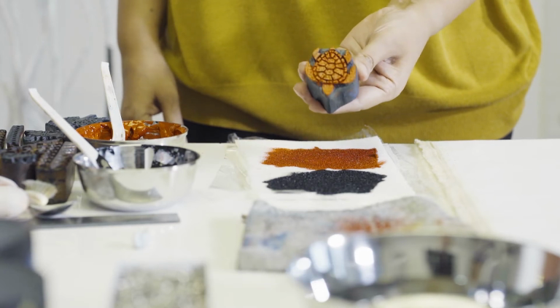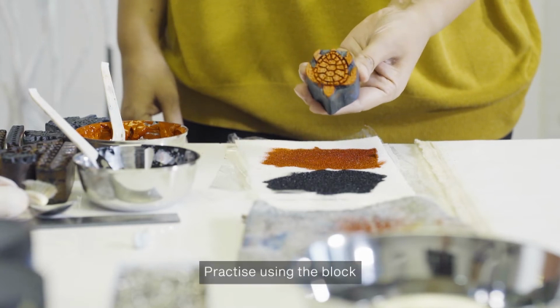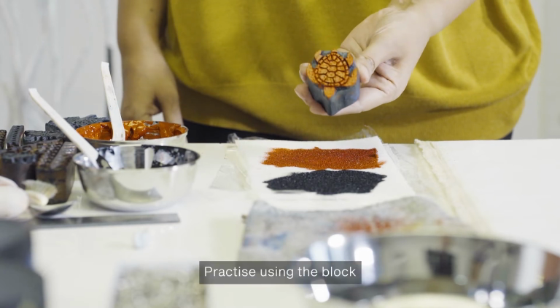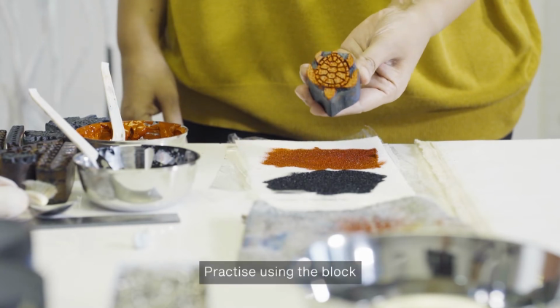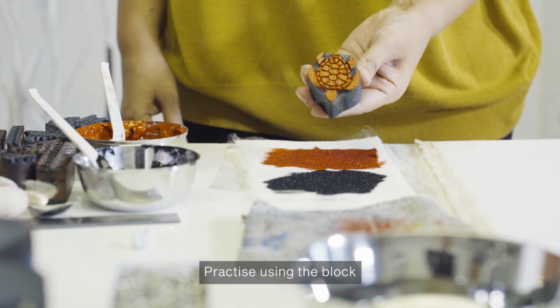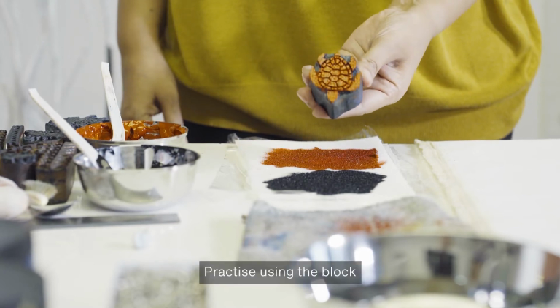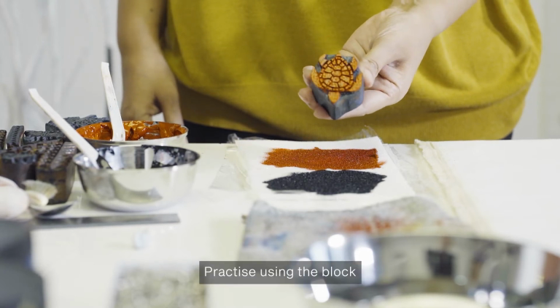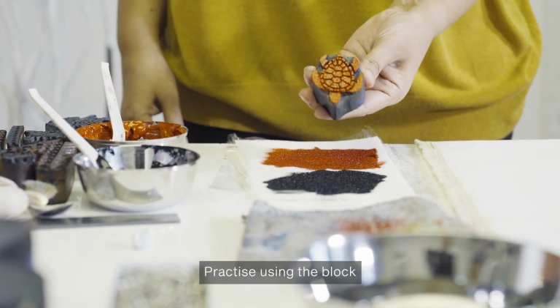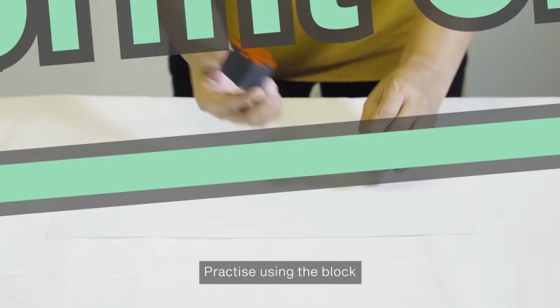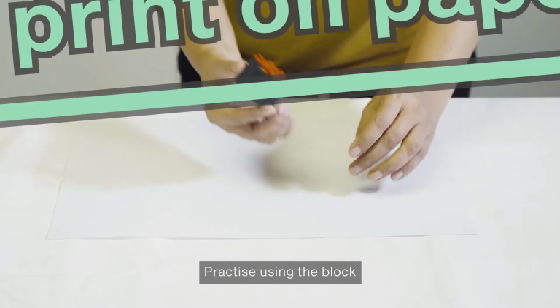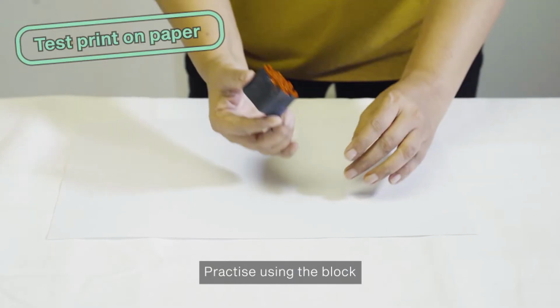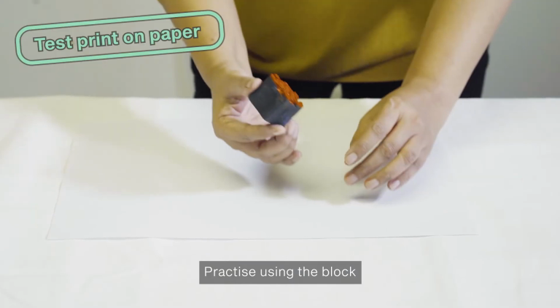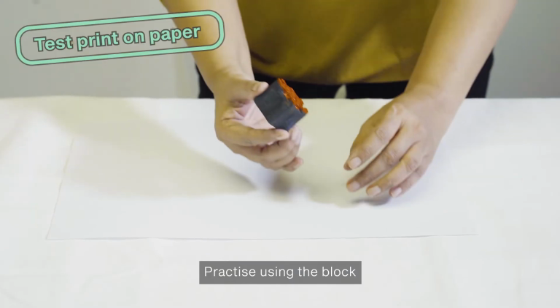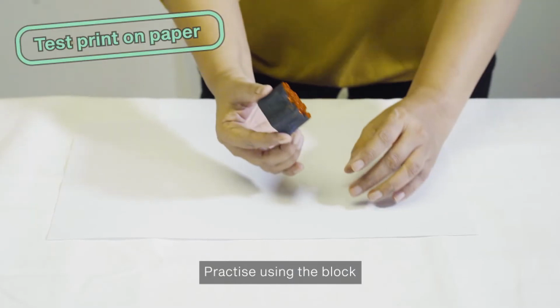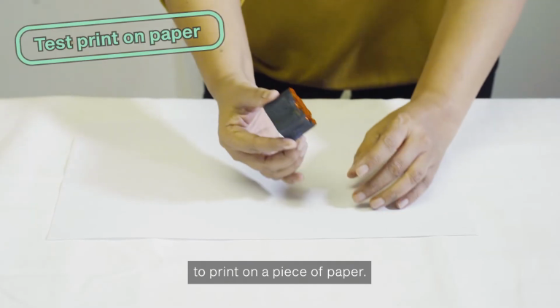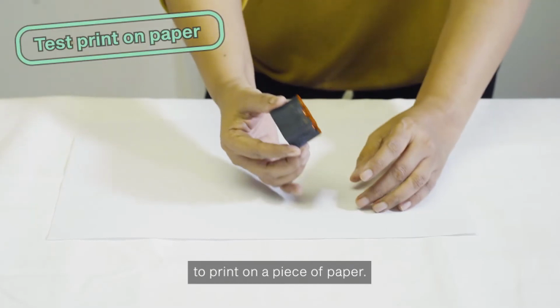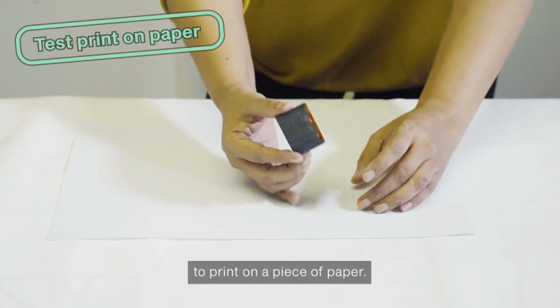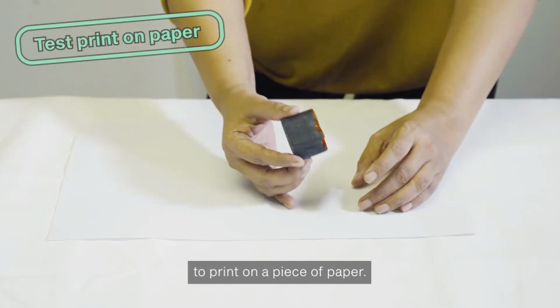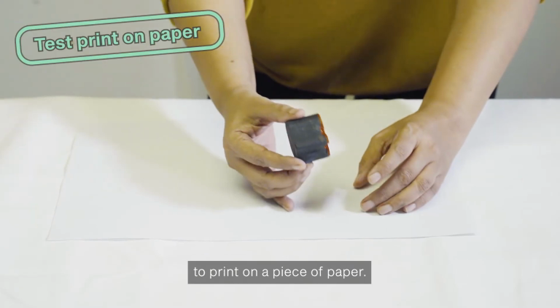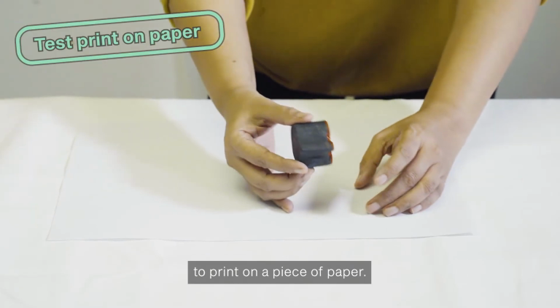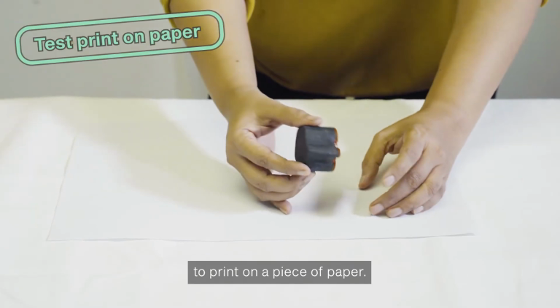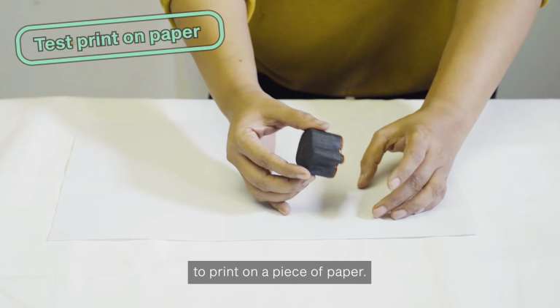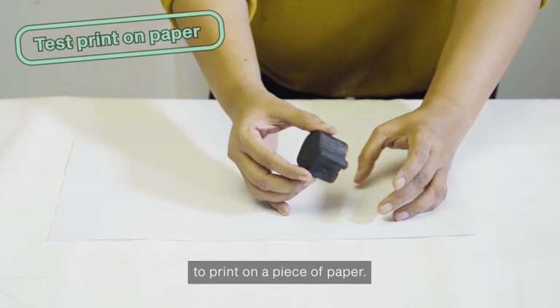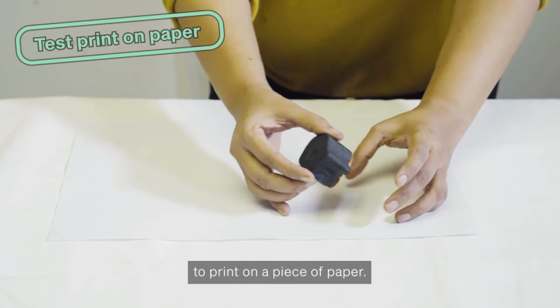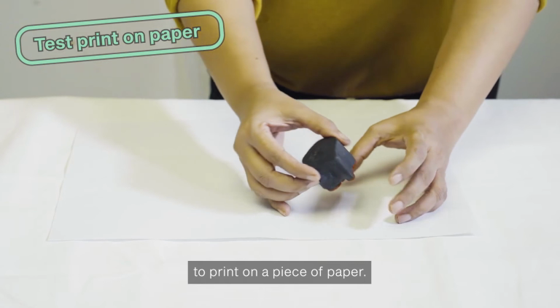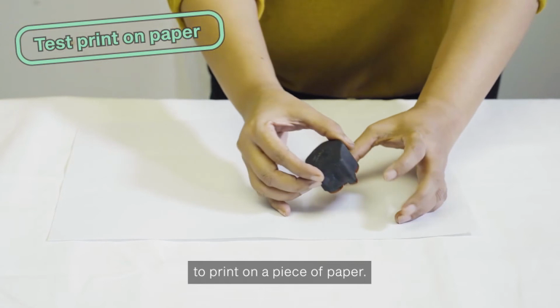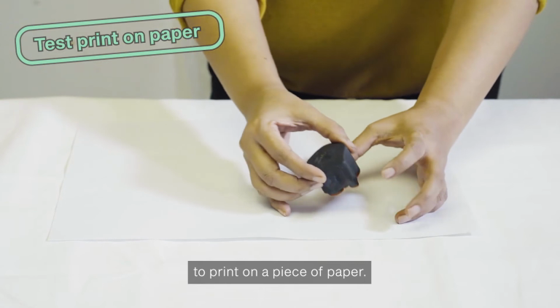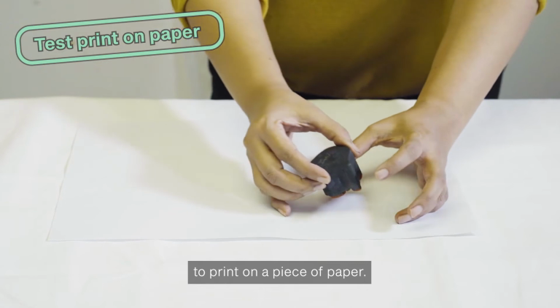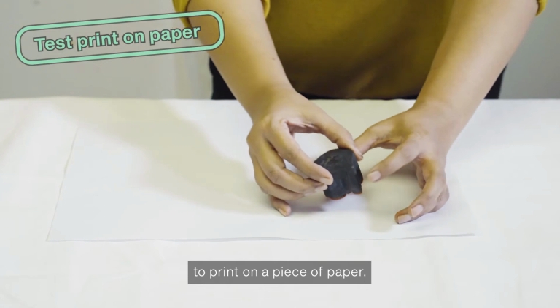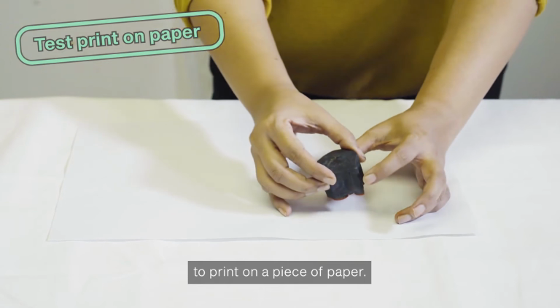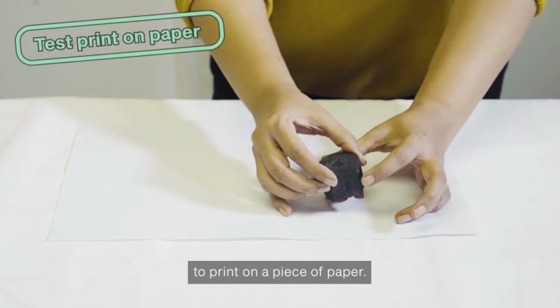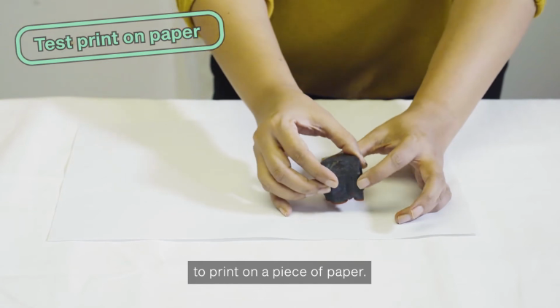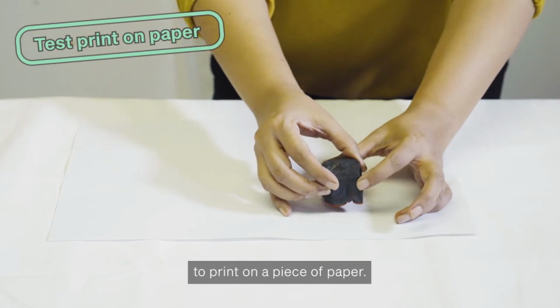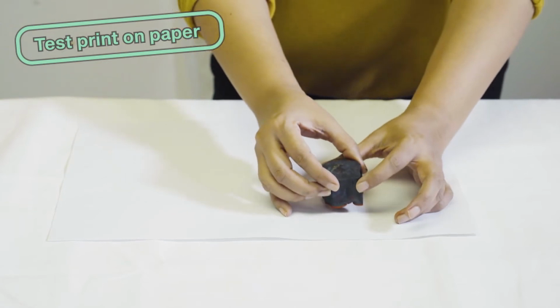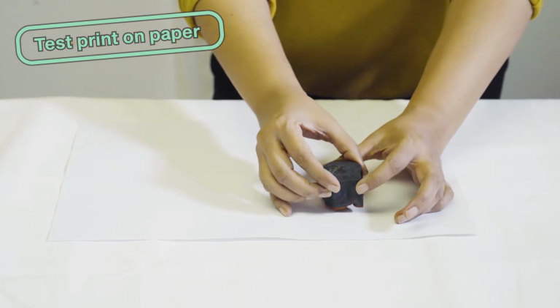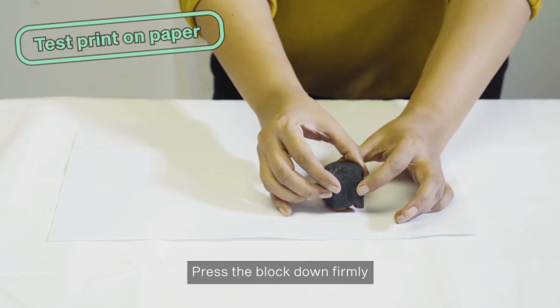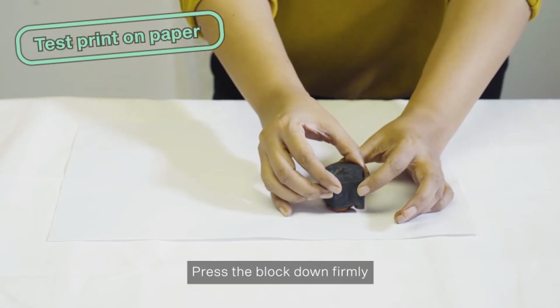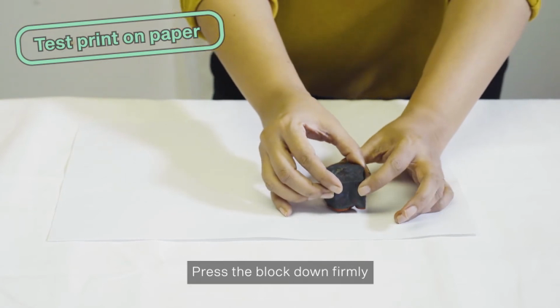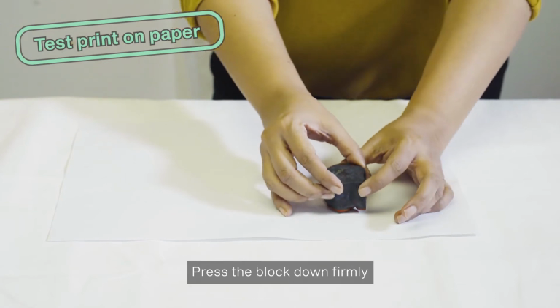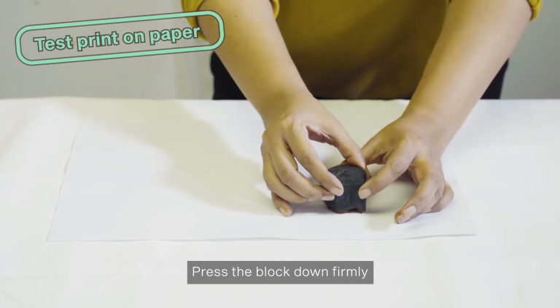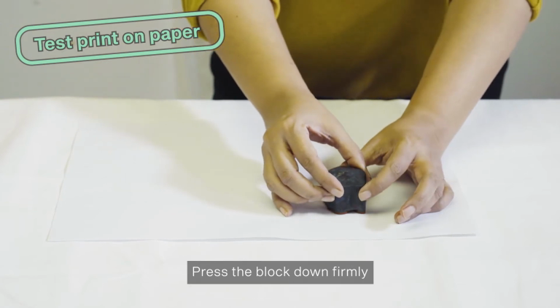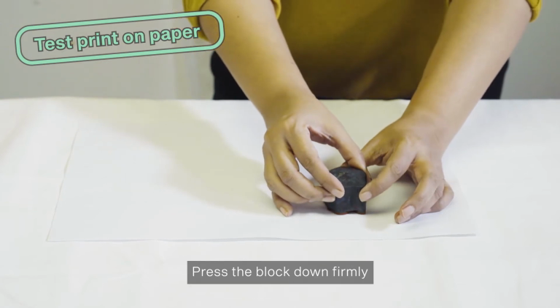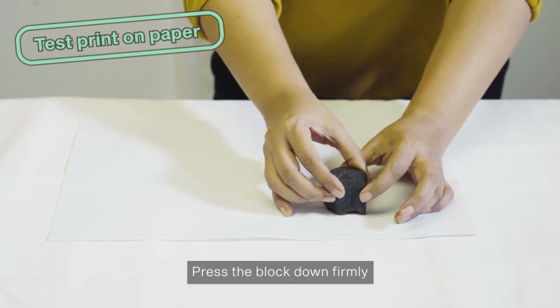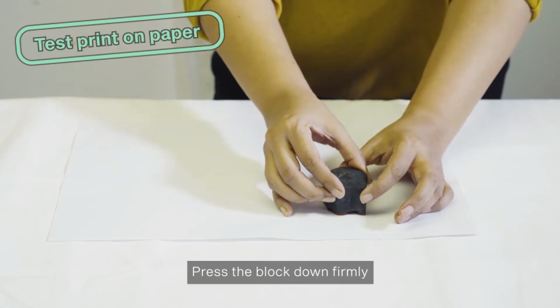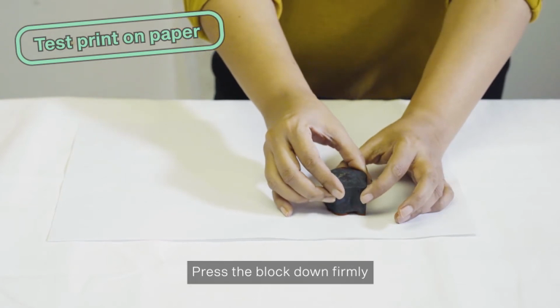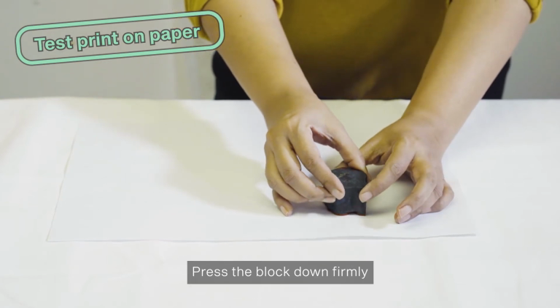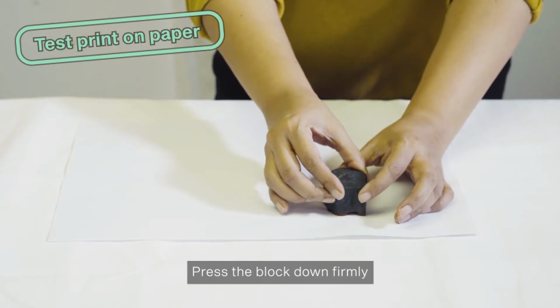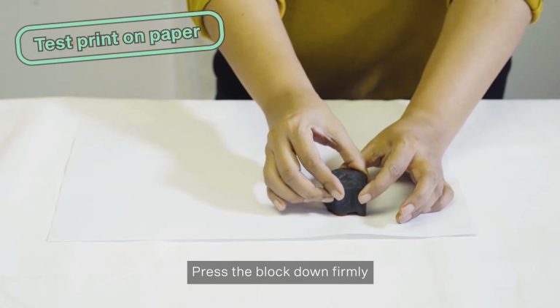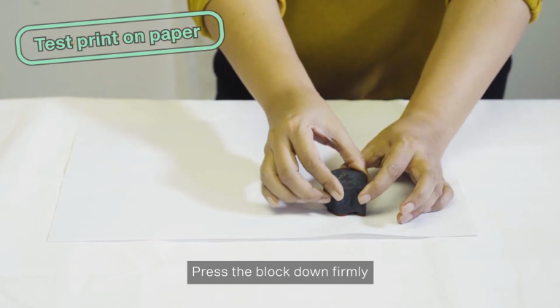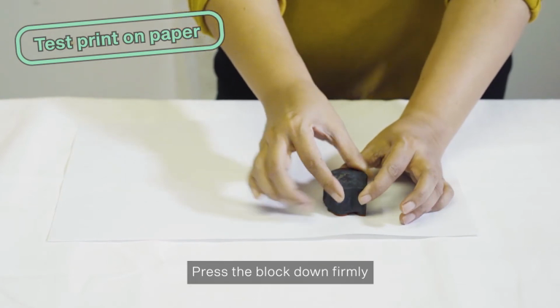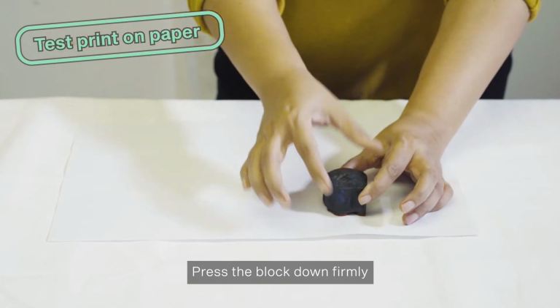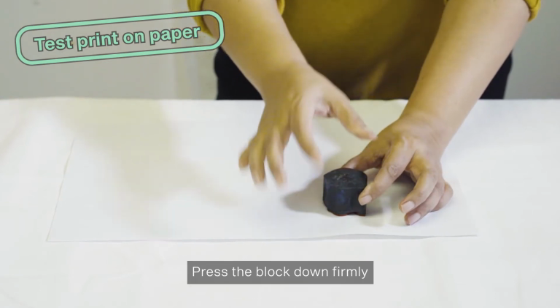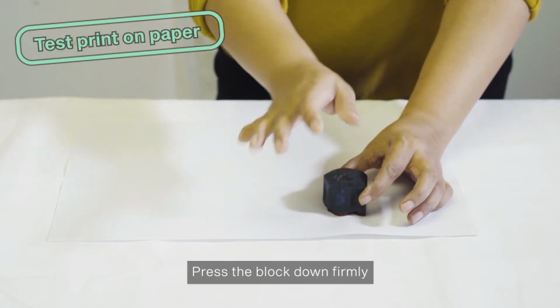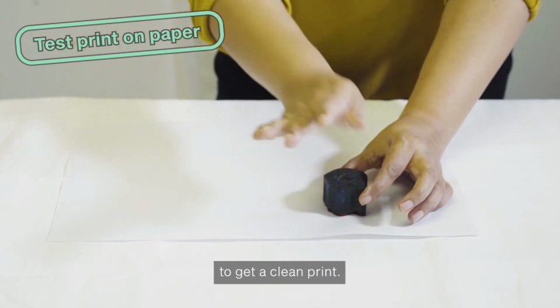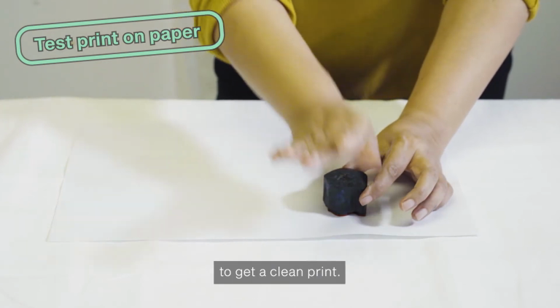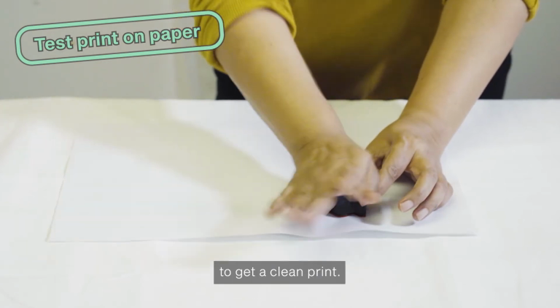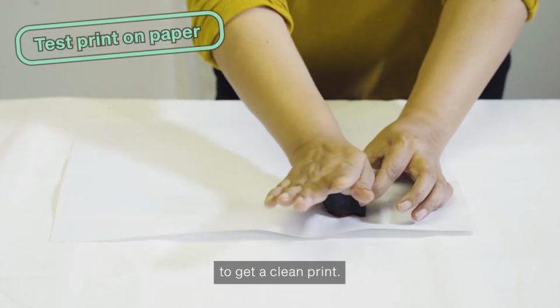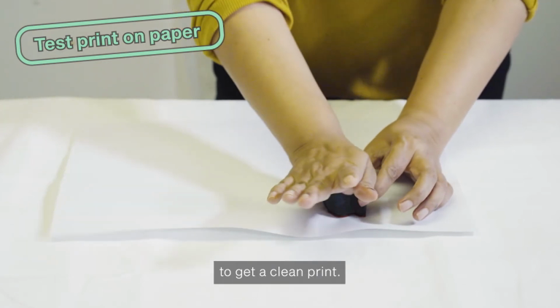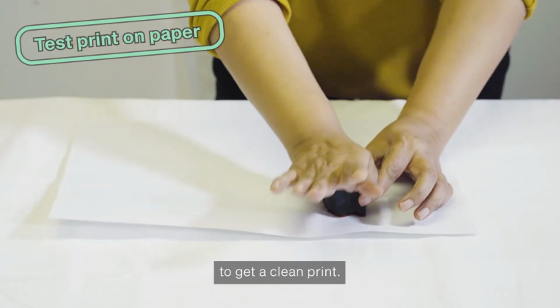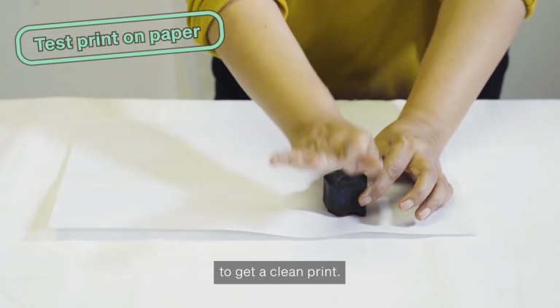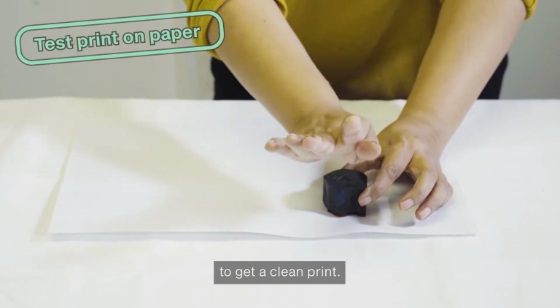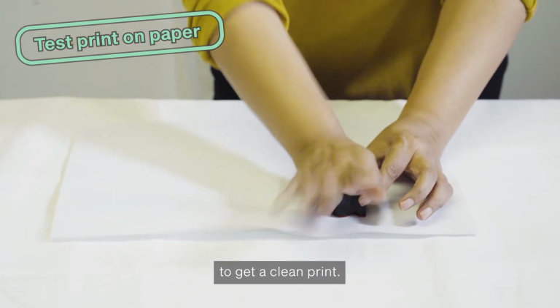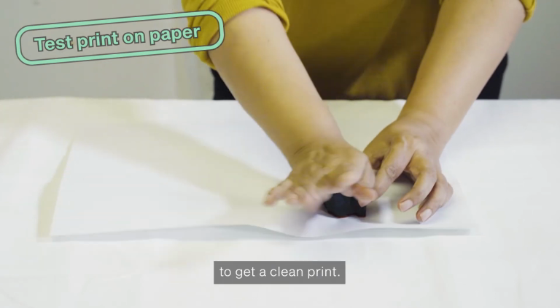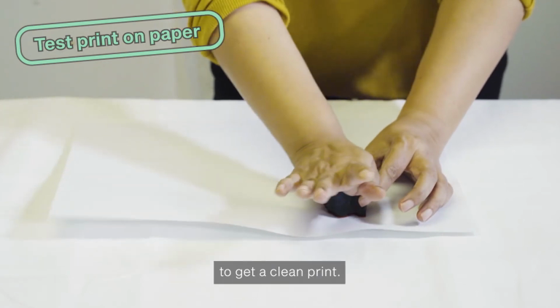Practice using the block to print on a piece of paper. Press the block down firmly to get a clean print.